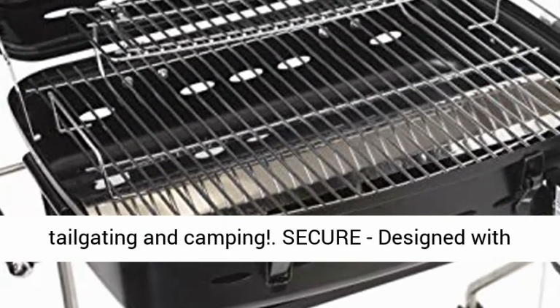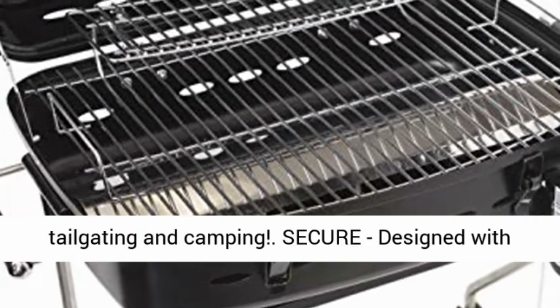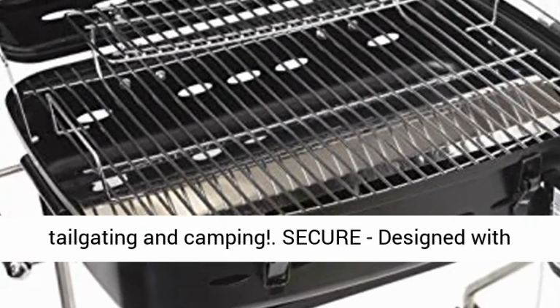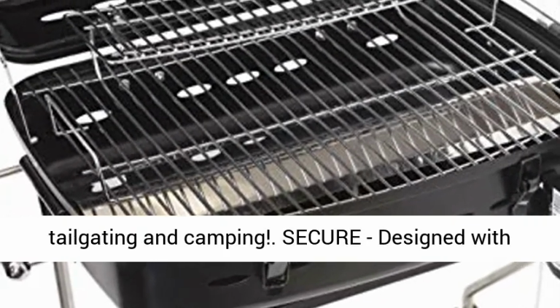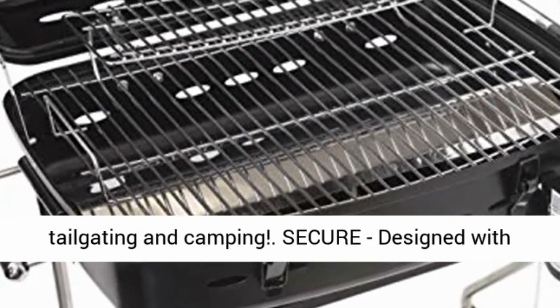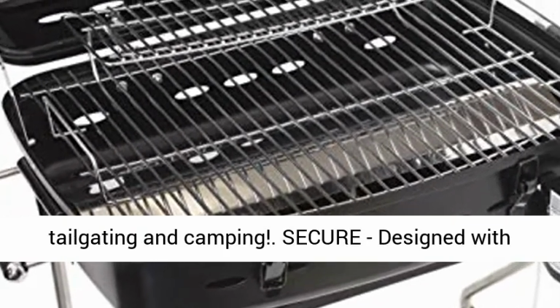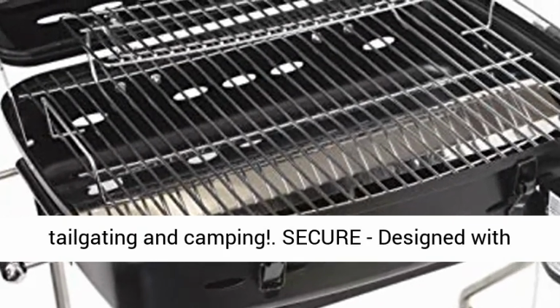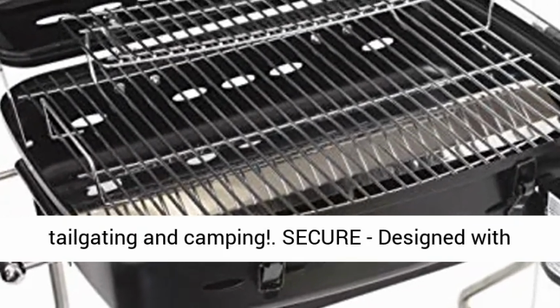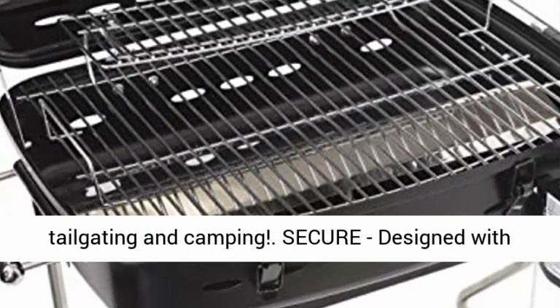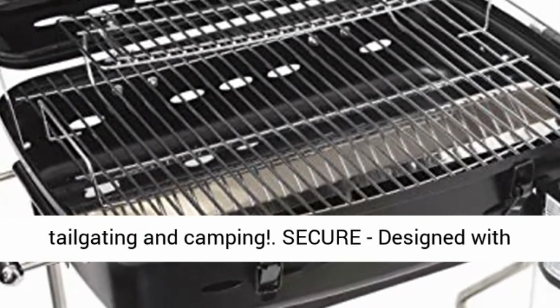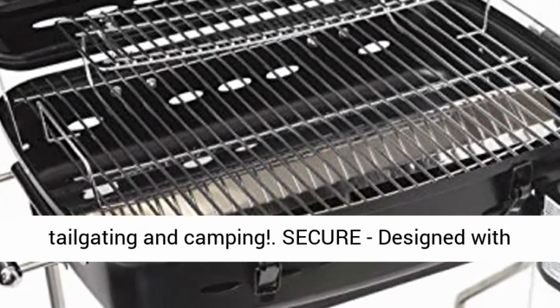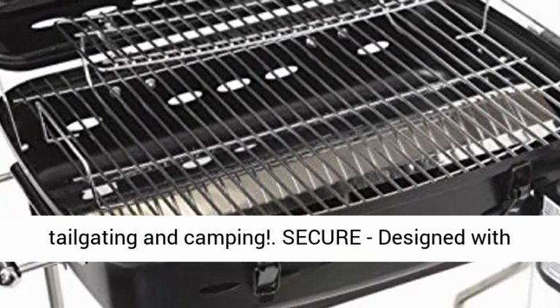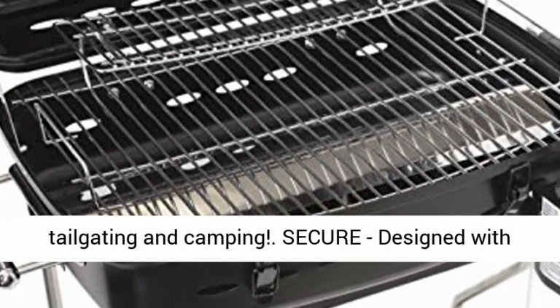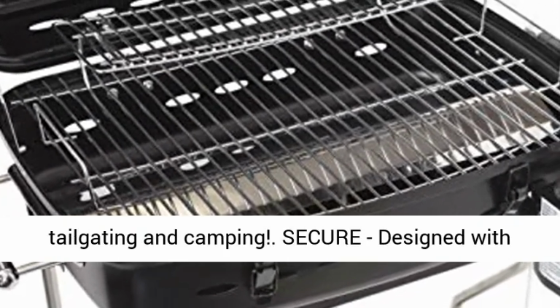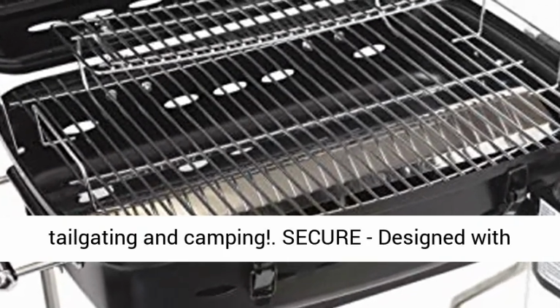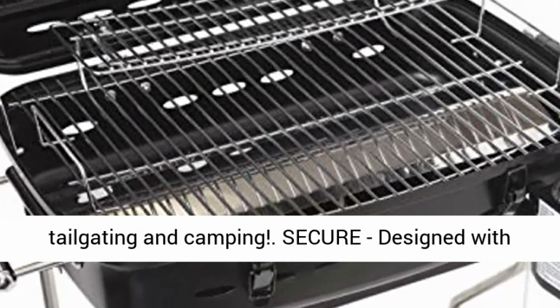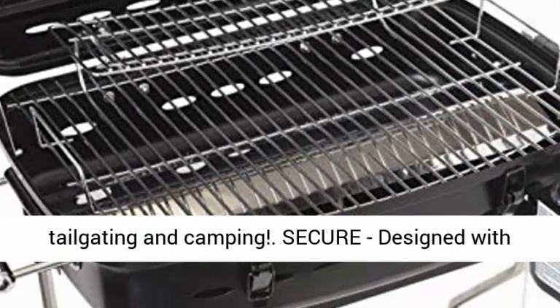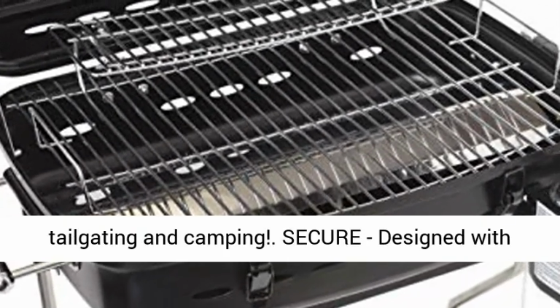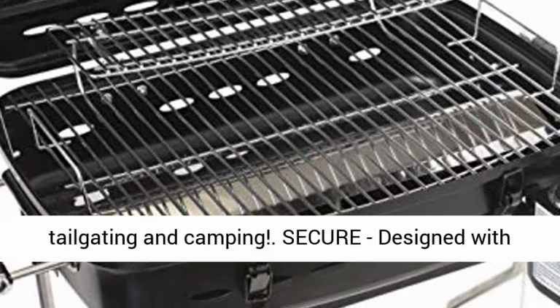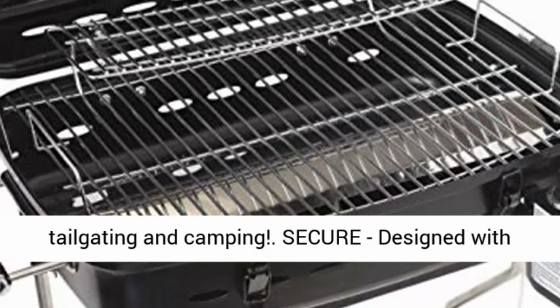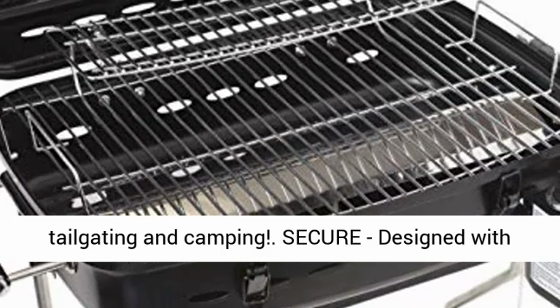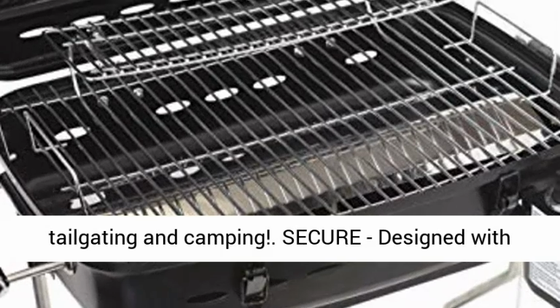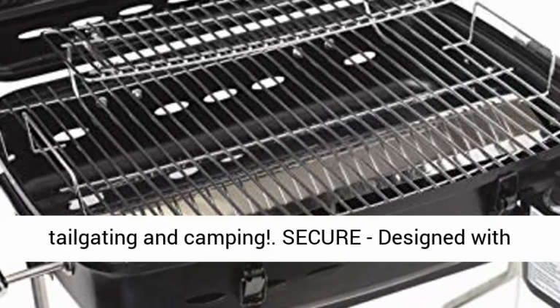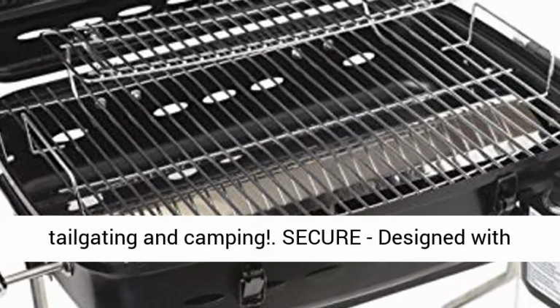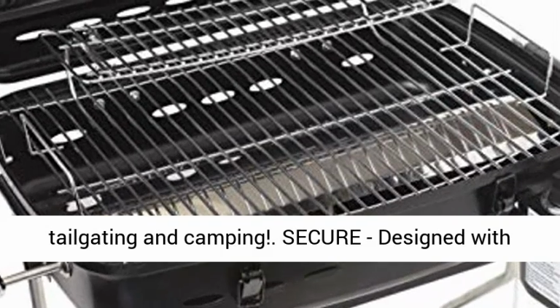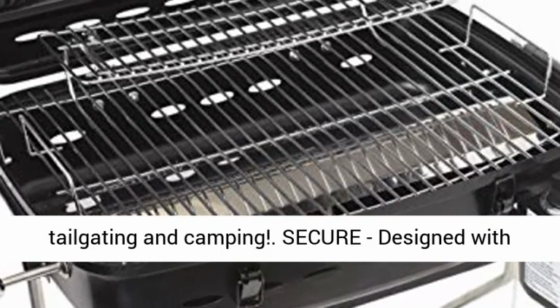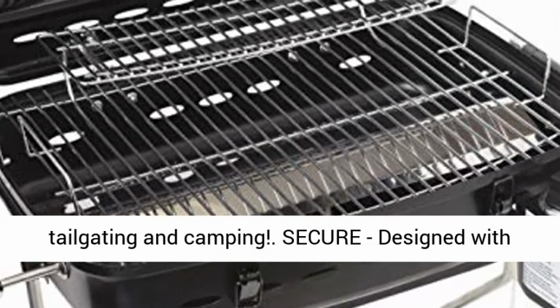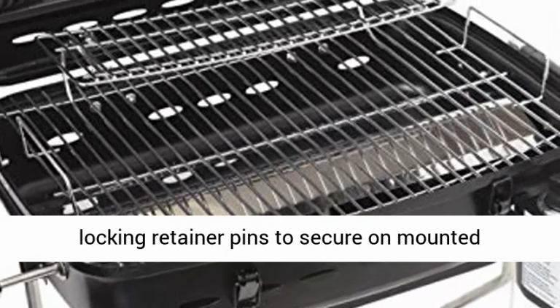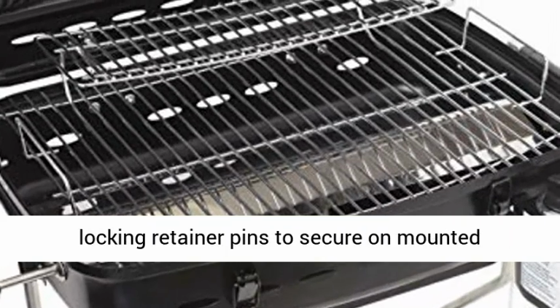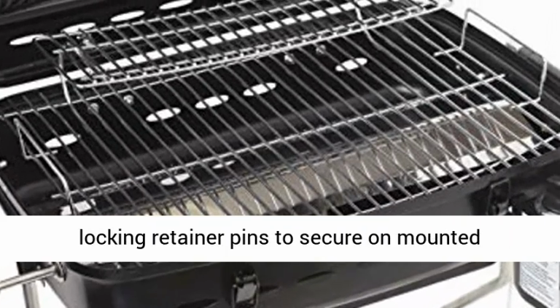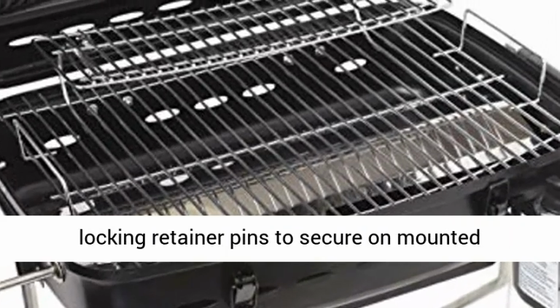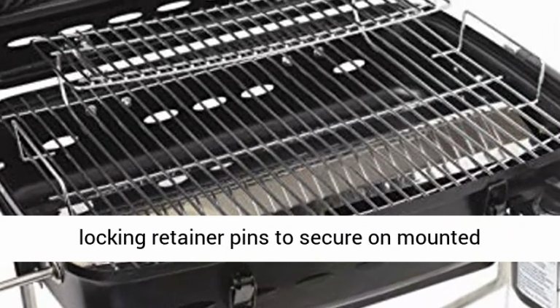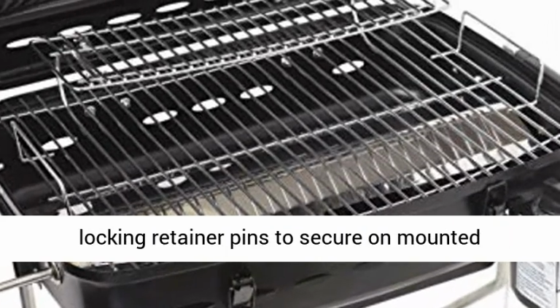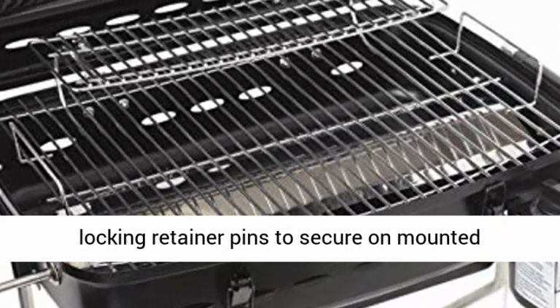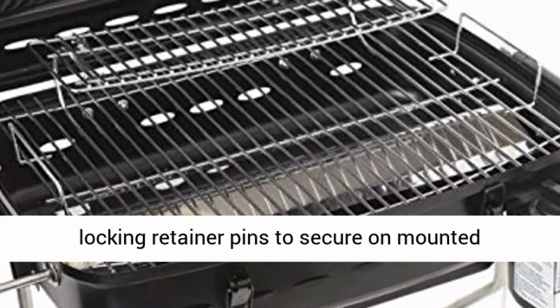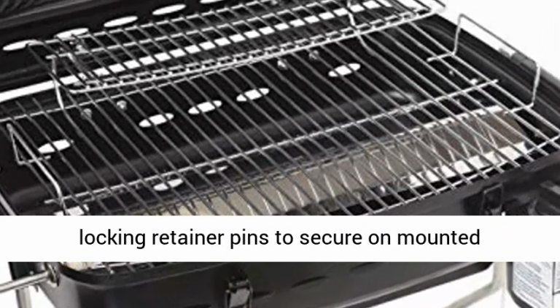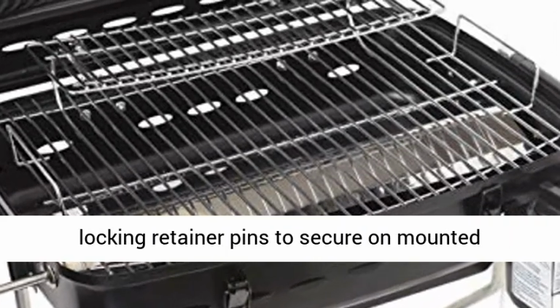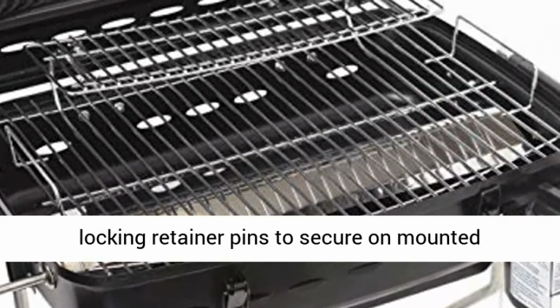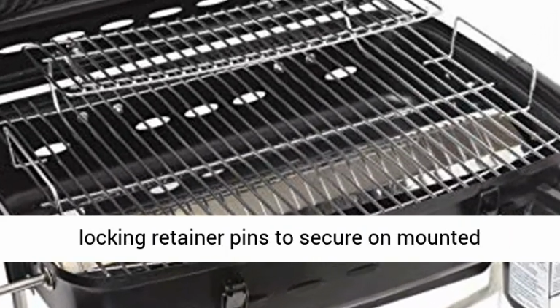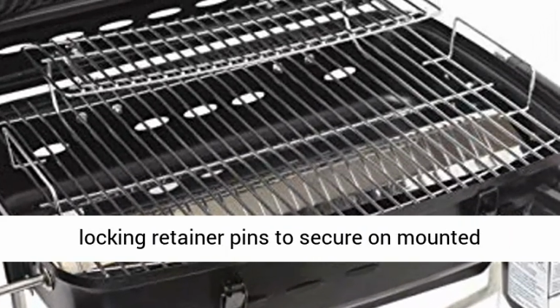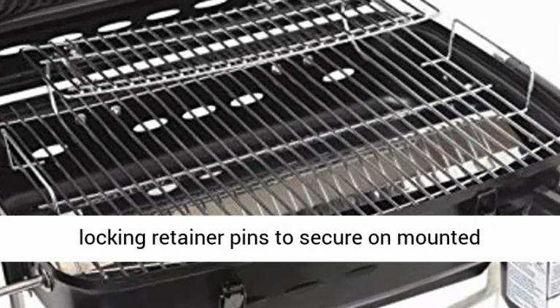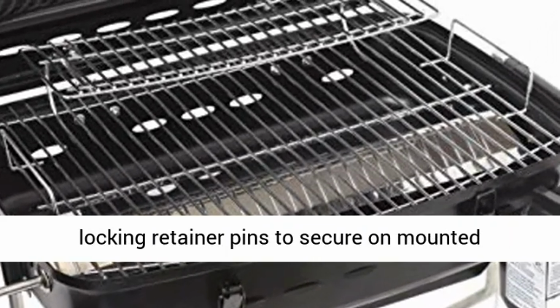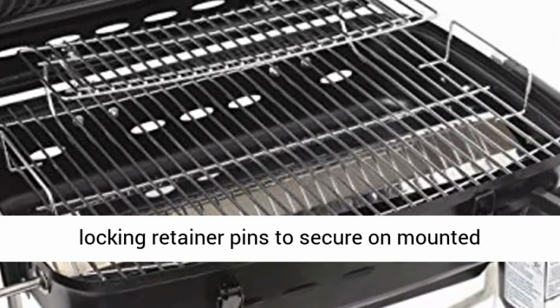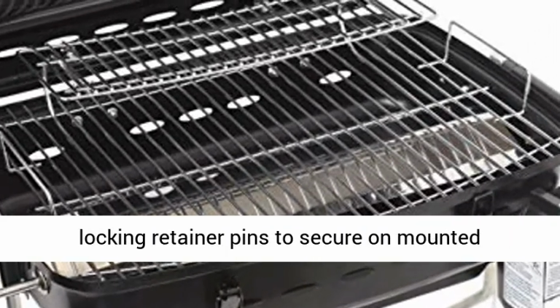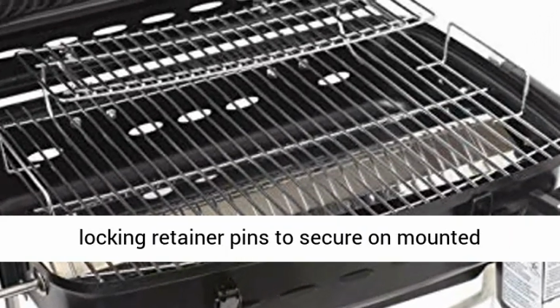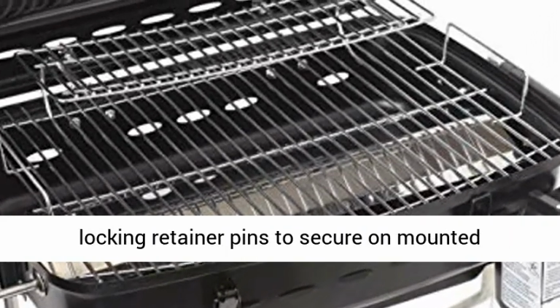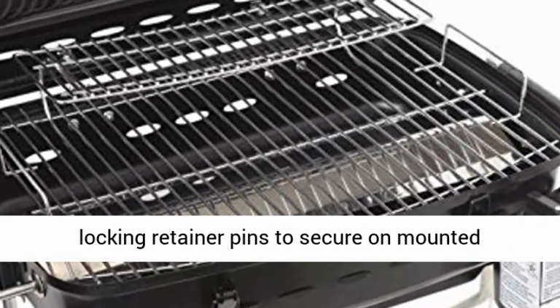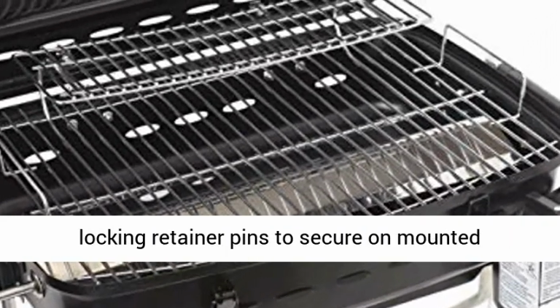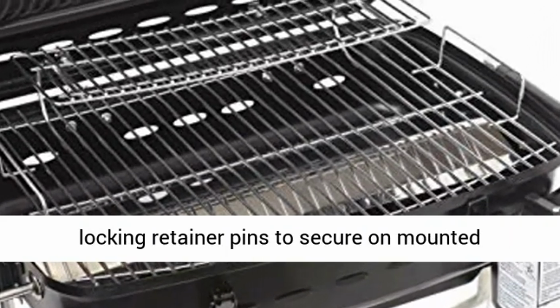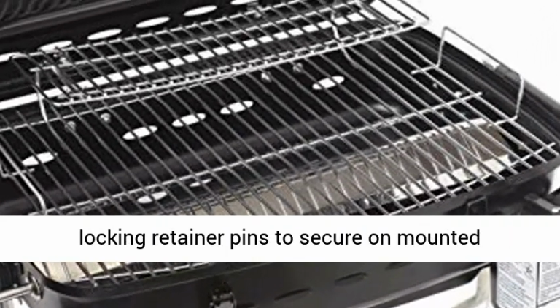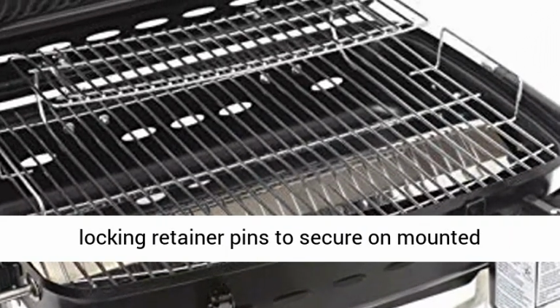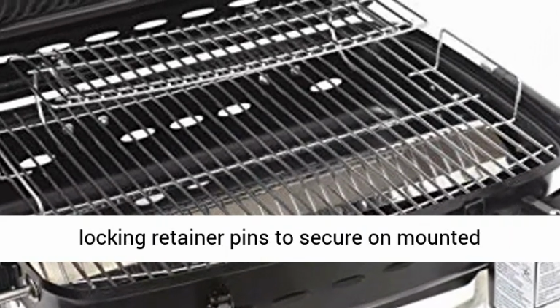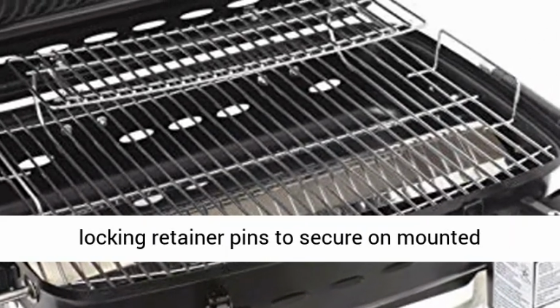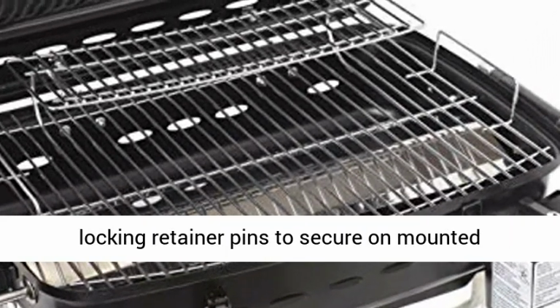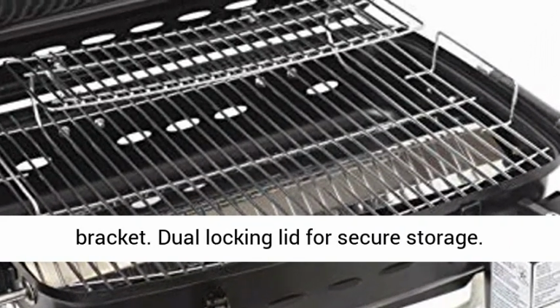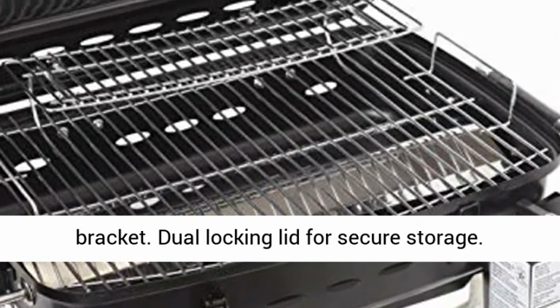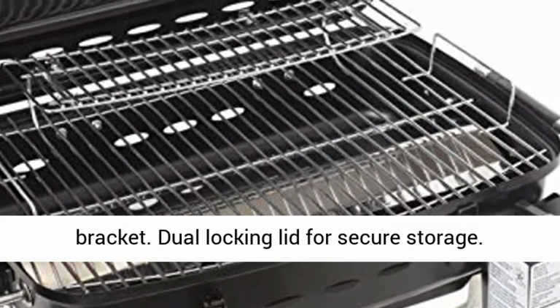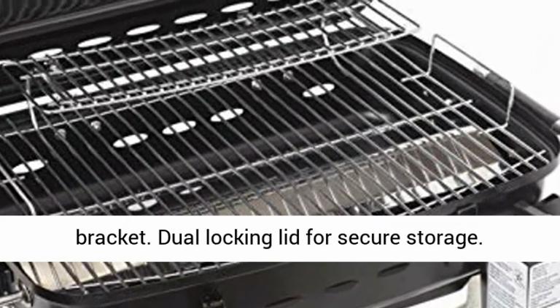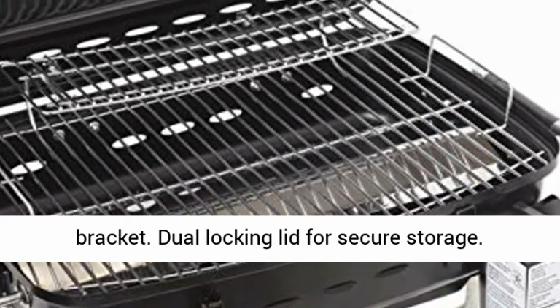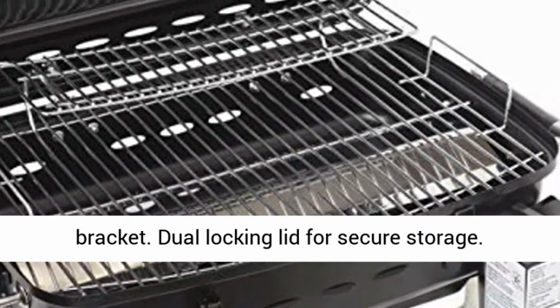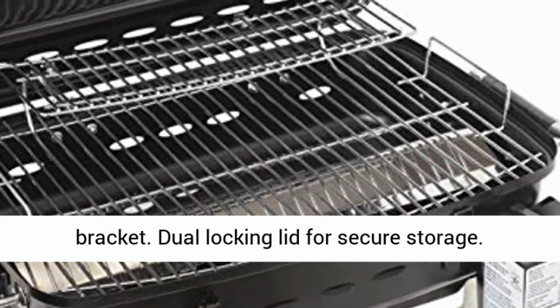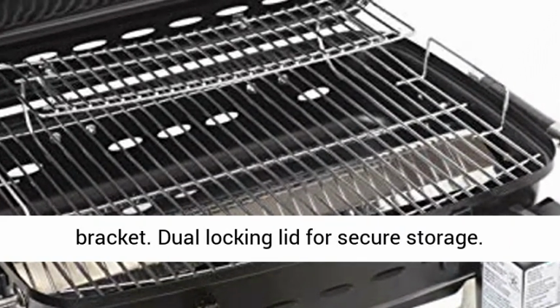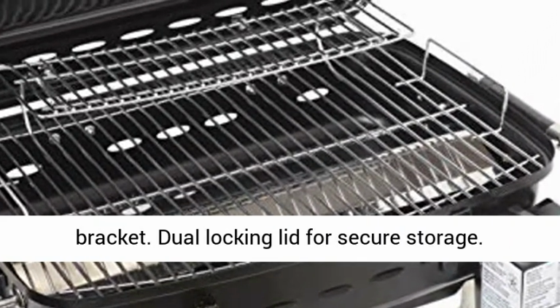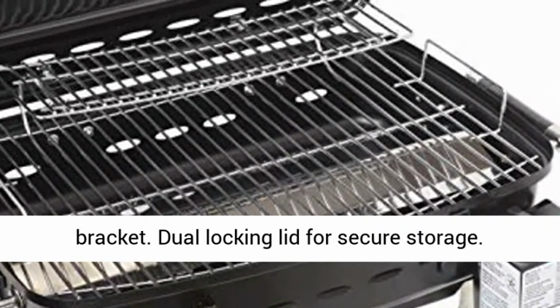Secure: designed with locking retainer pins to secure the unmounted bracket, and a locking lid for secure storage.